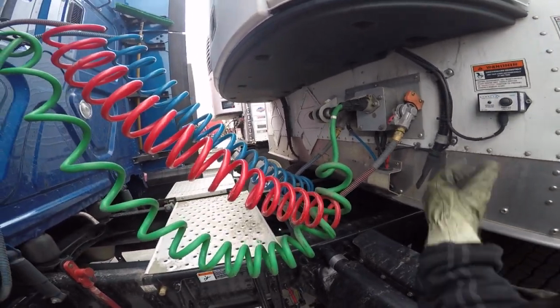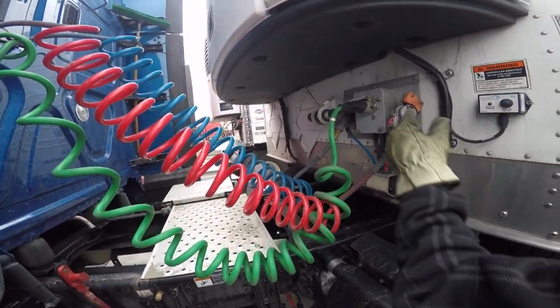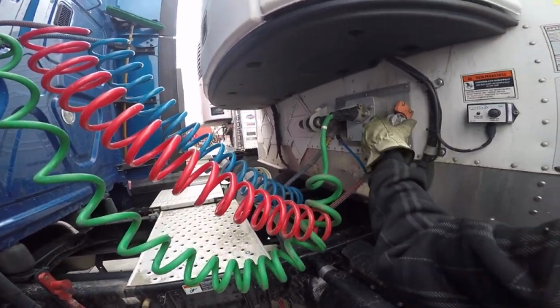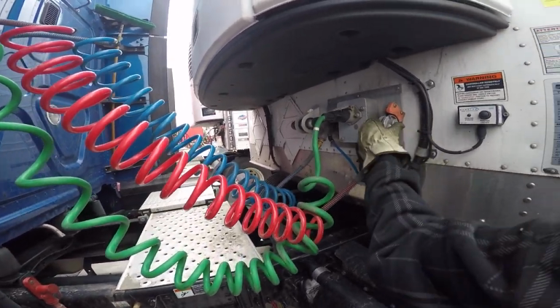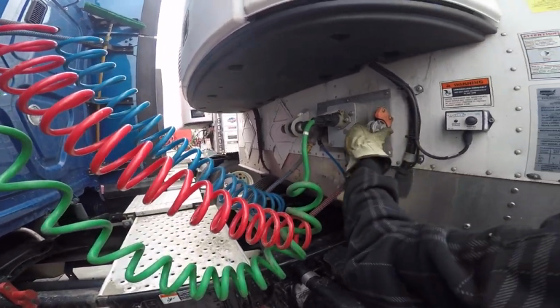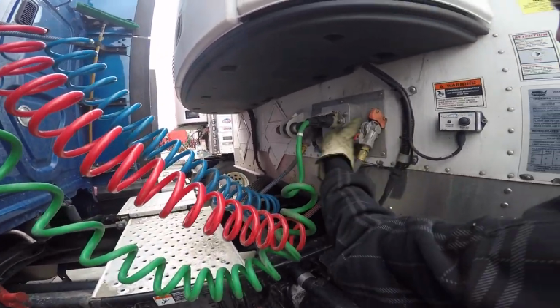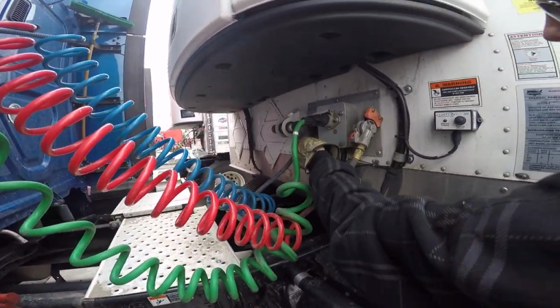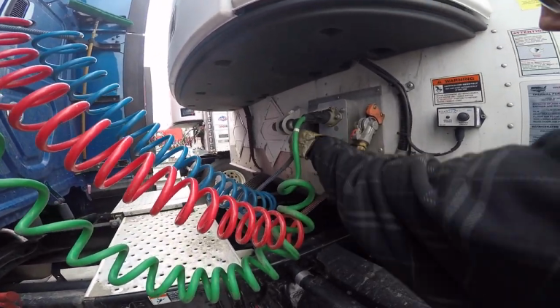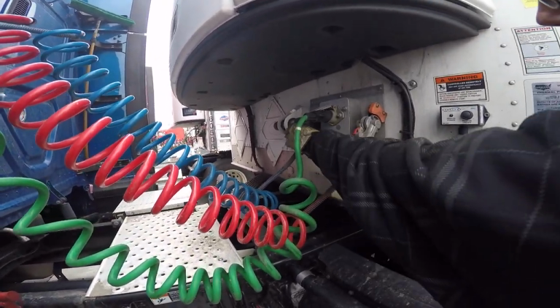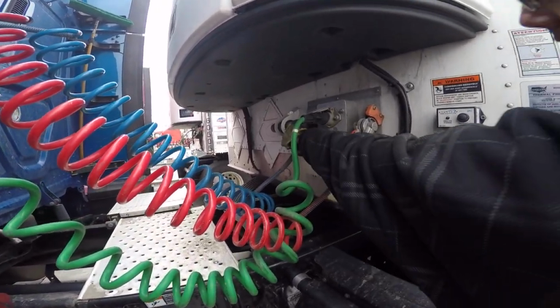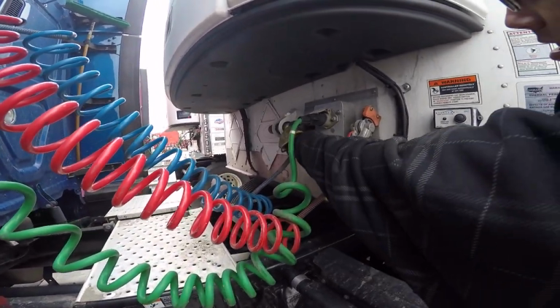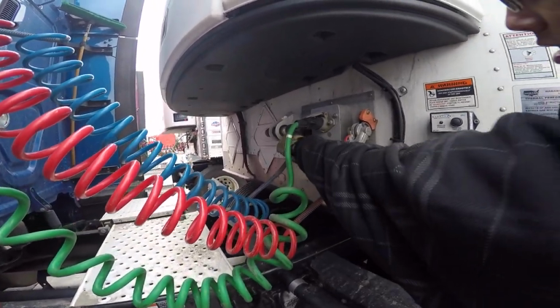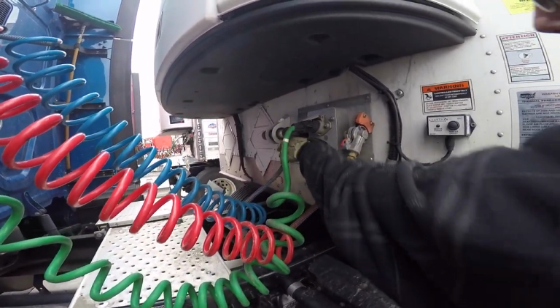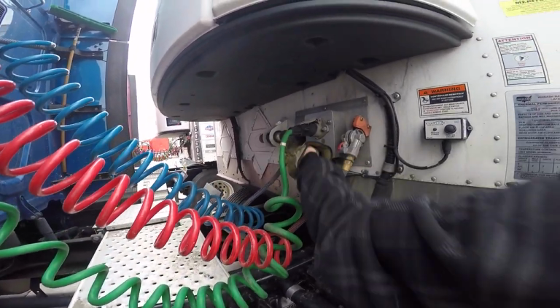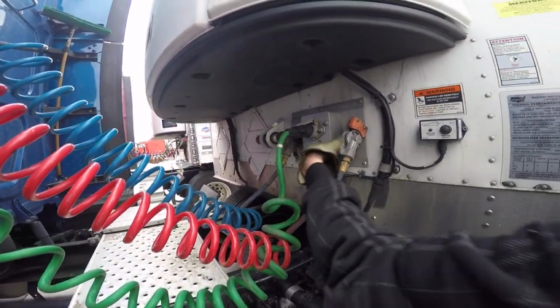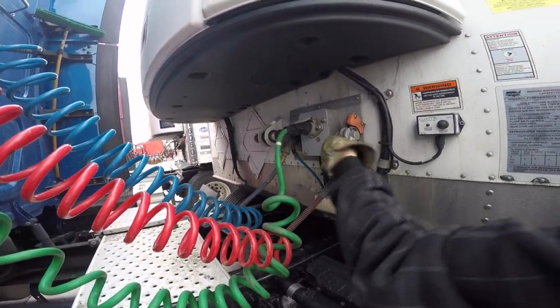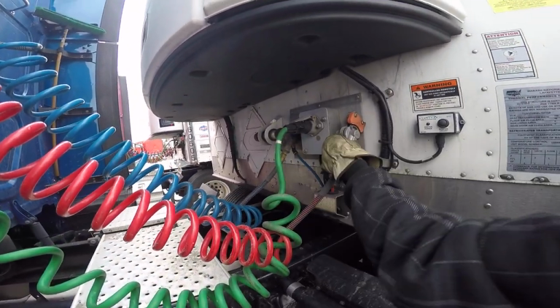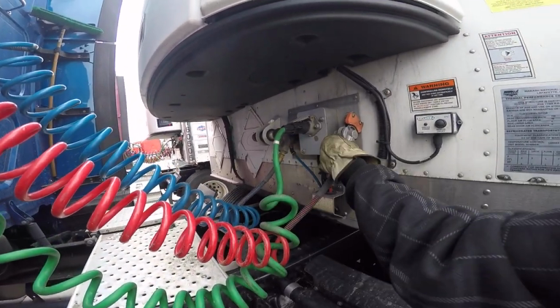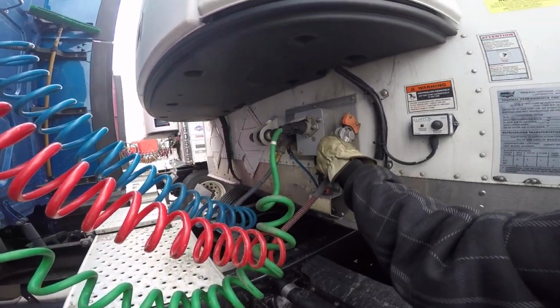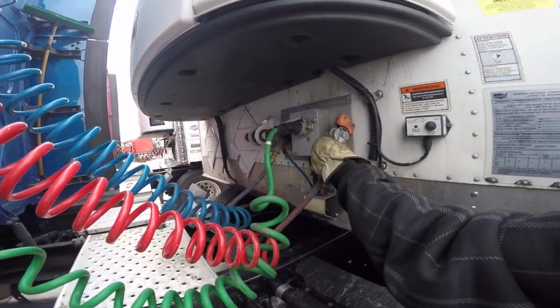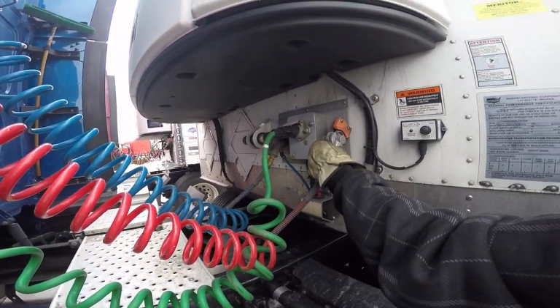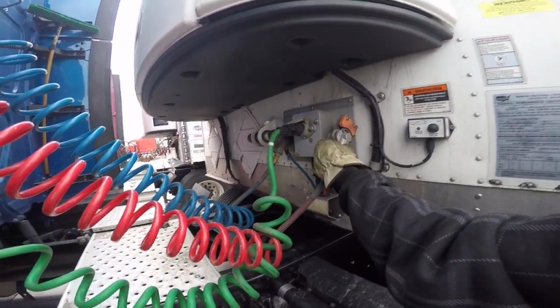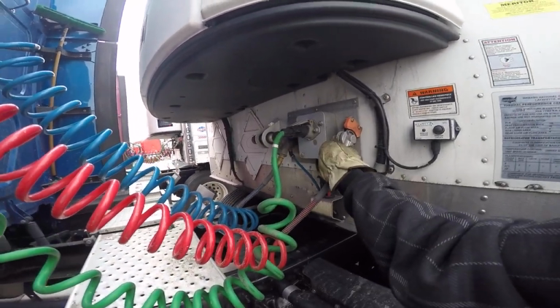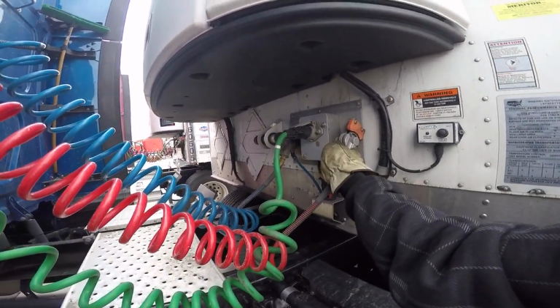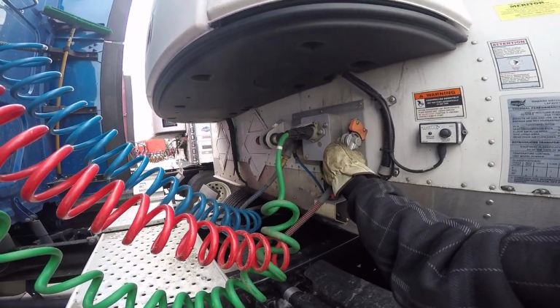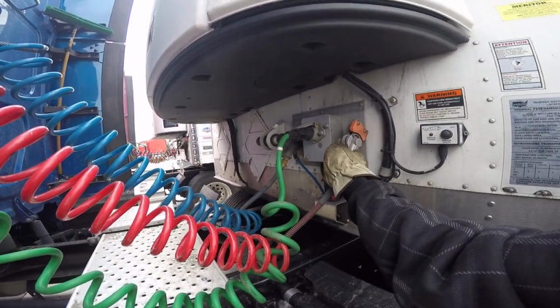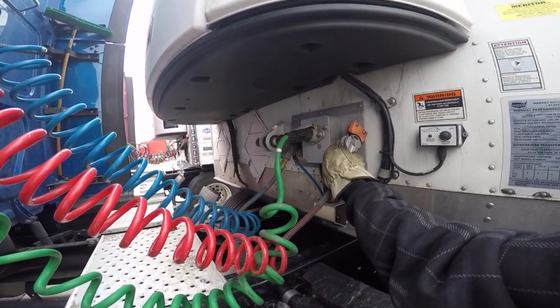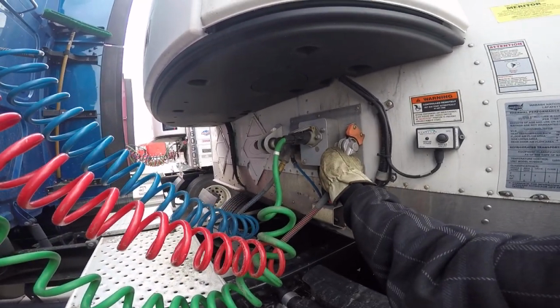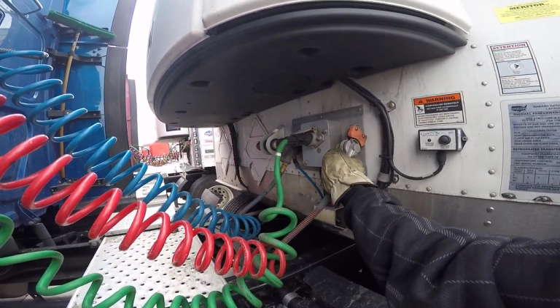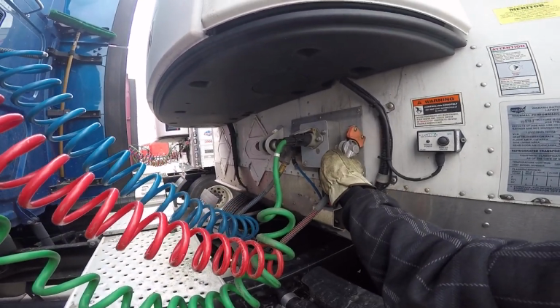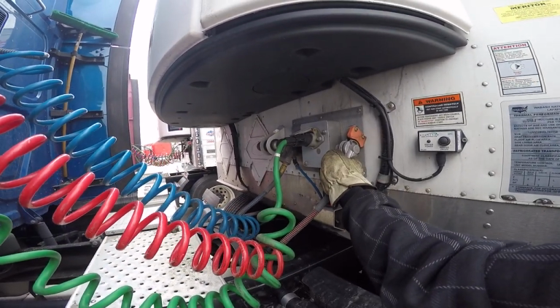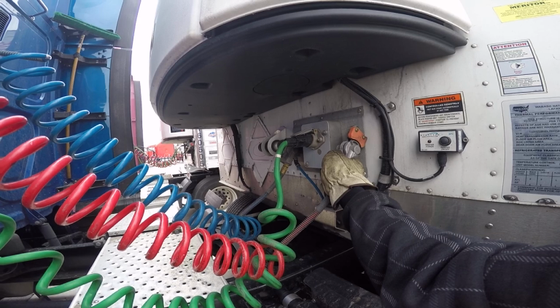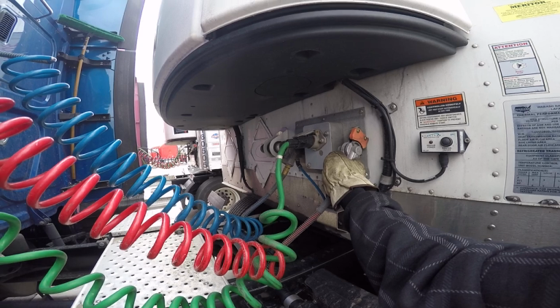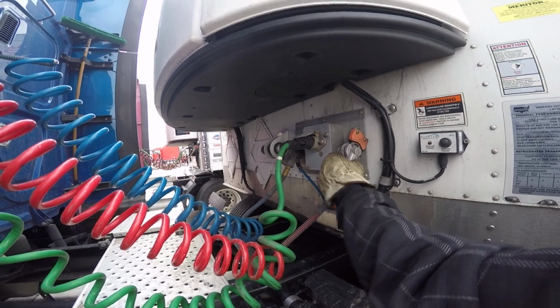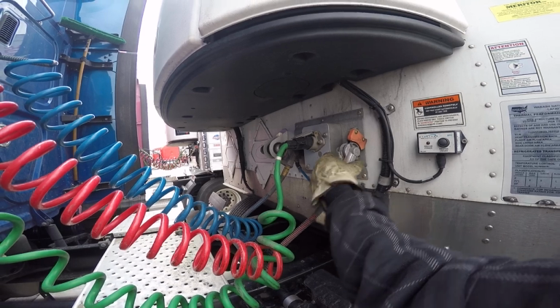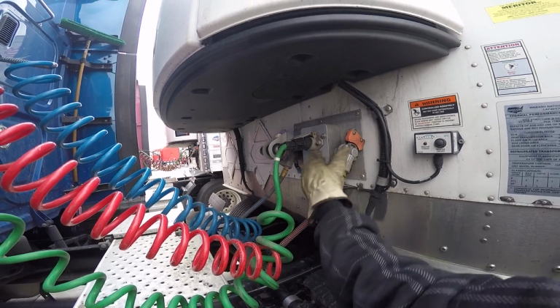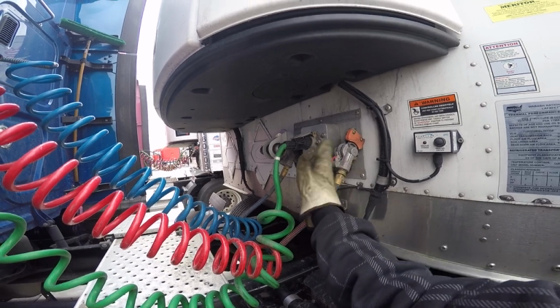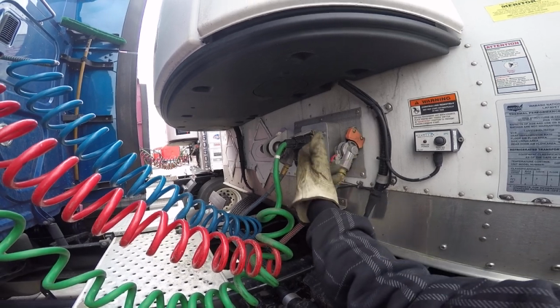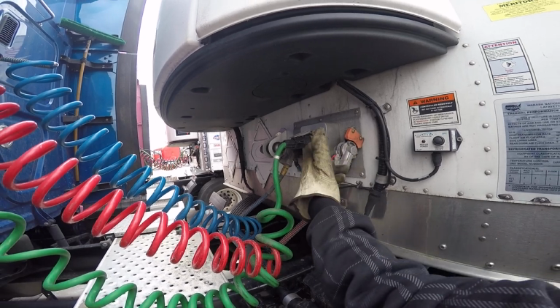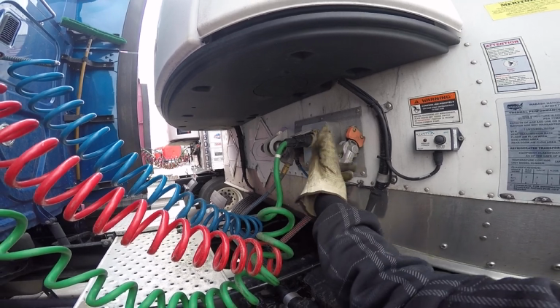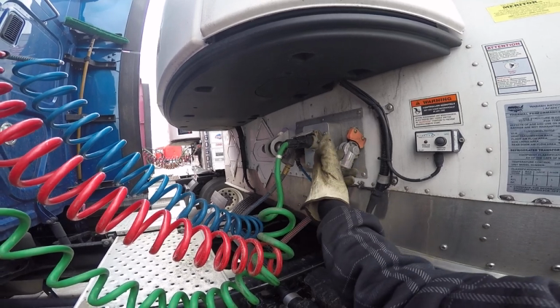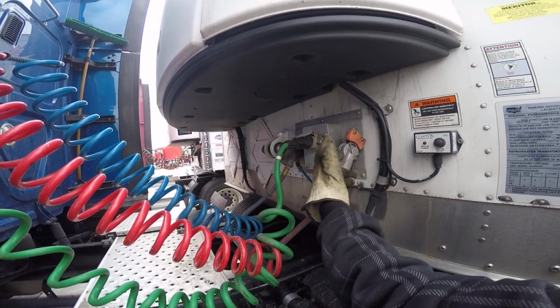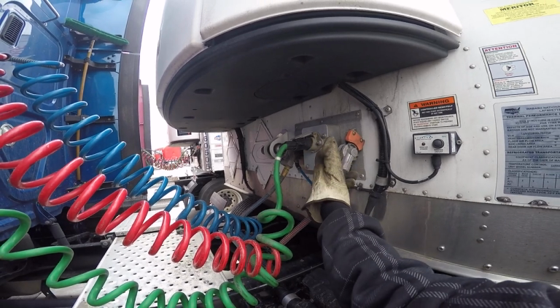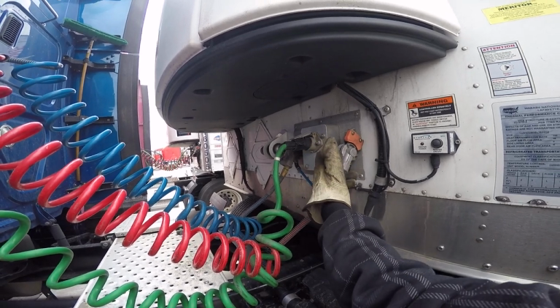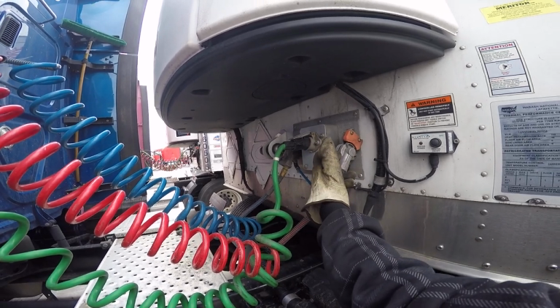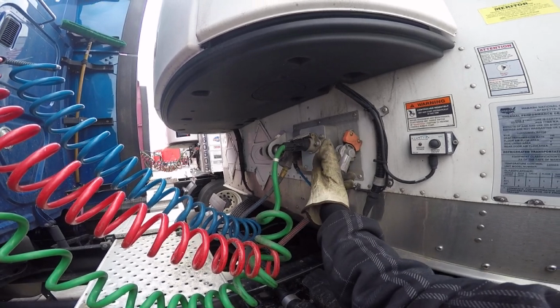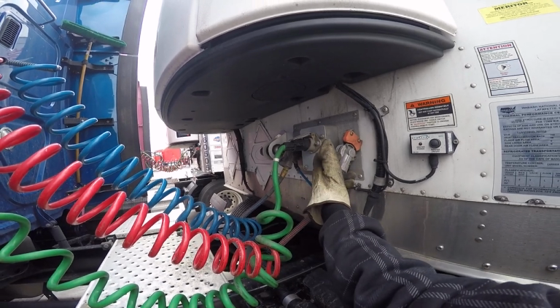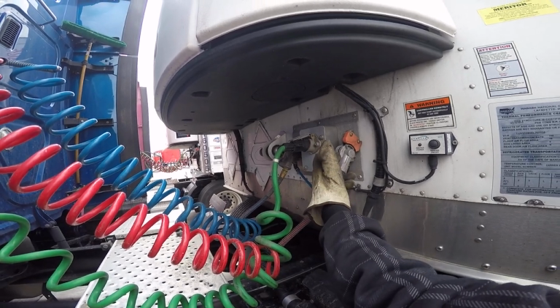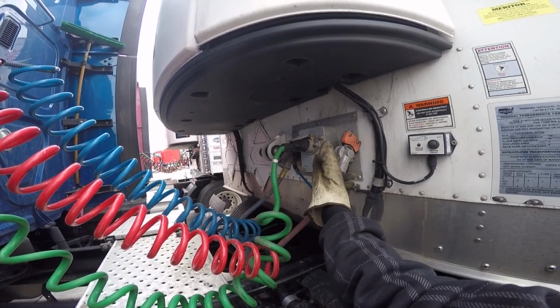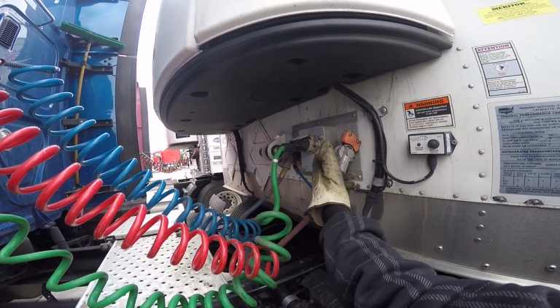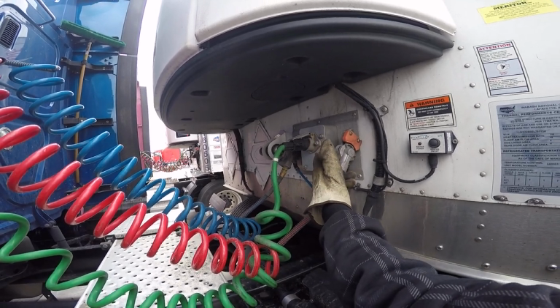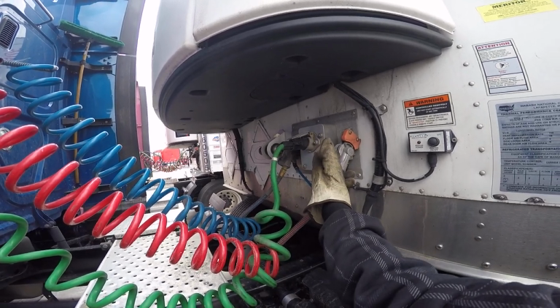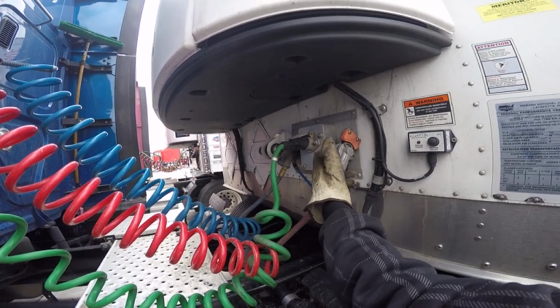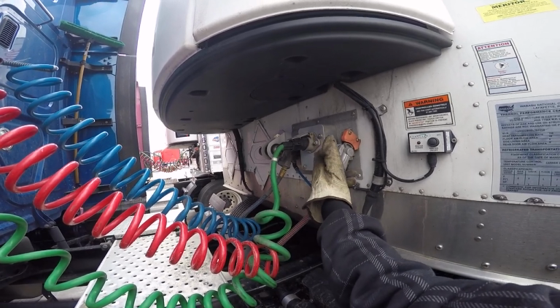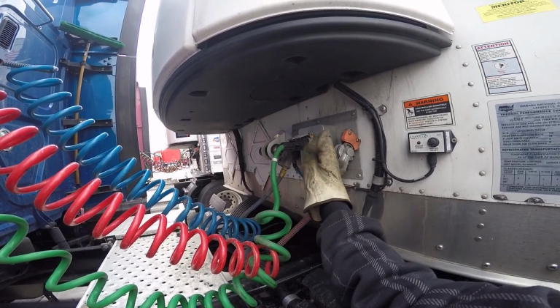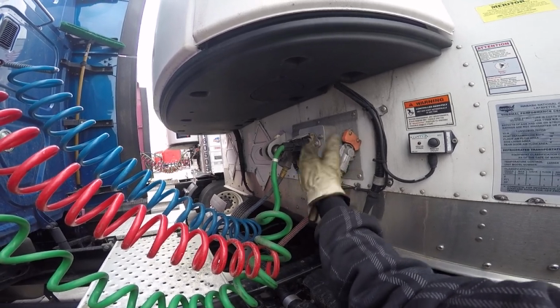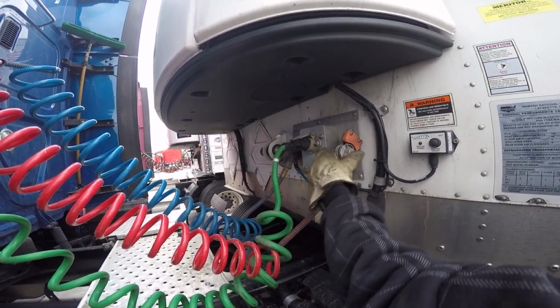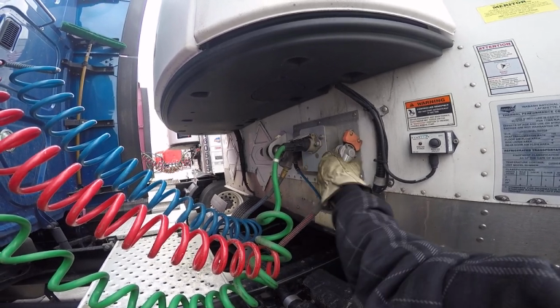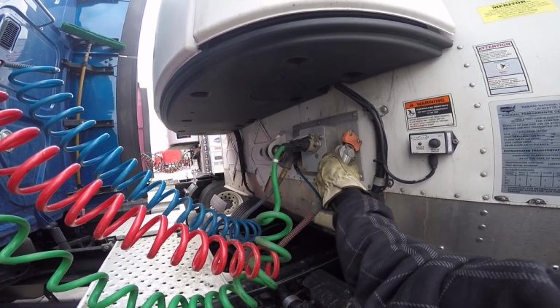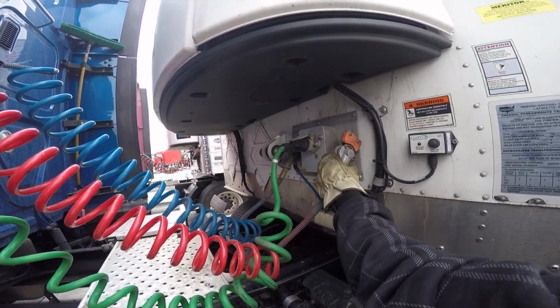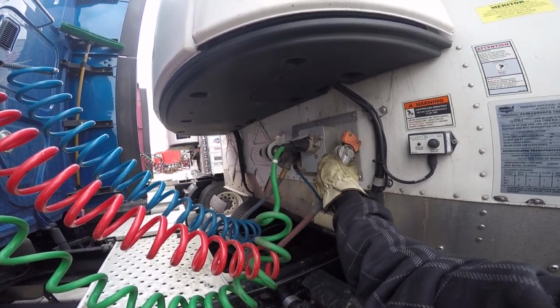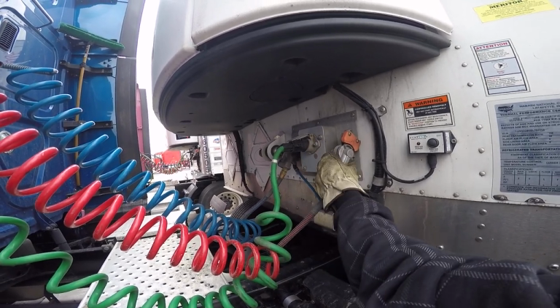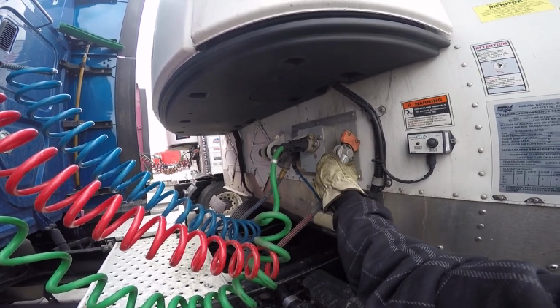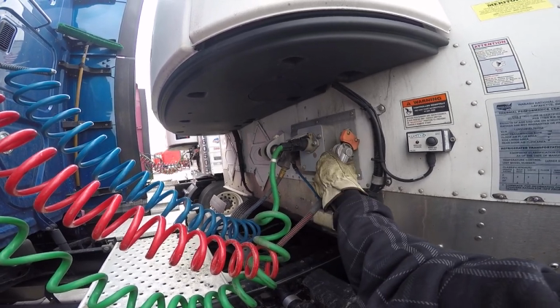My glad hands are properly mounted and secured. Not cracked, bent, or broken. The seals are not cracked or dry-rotted. Not leaking.